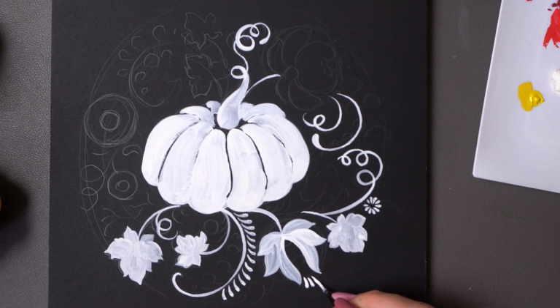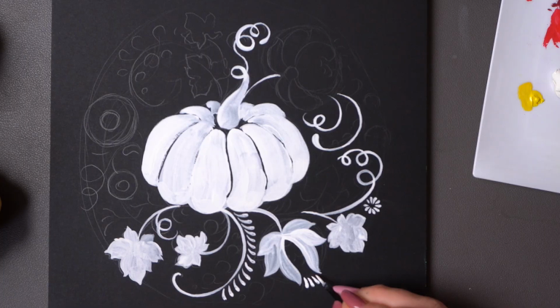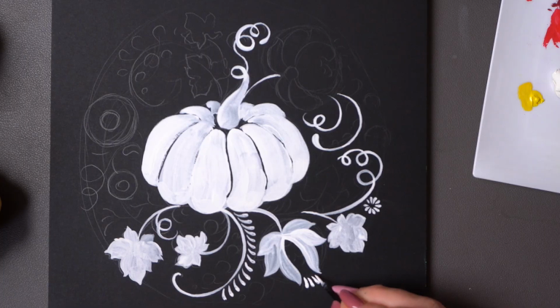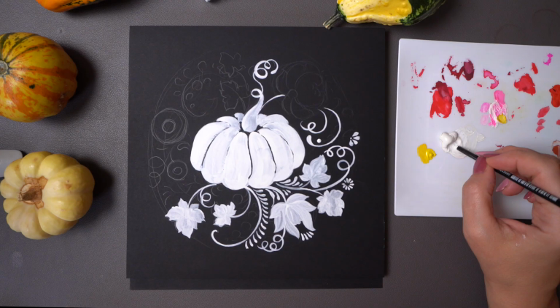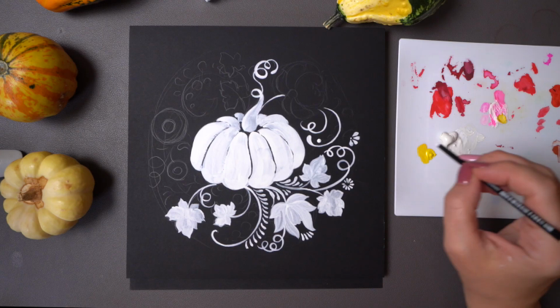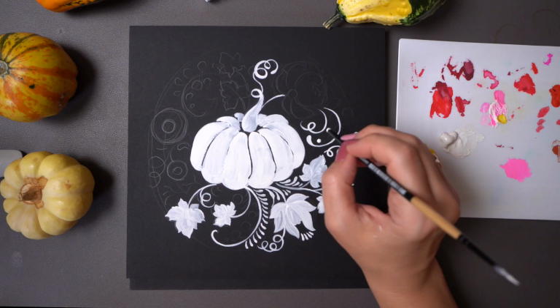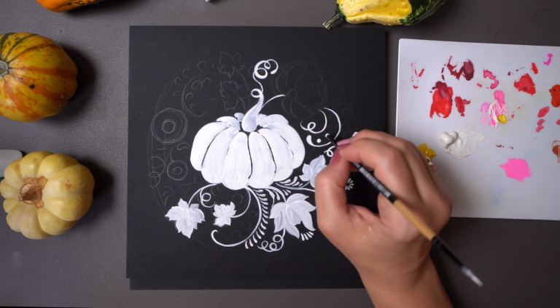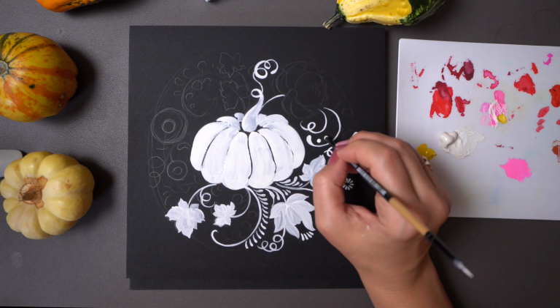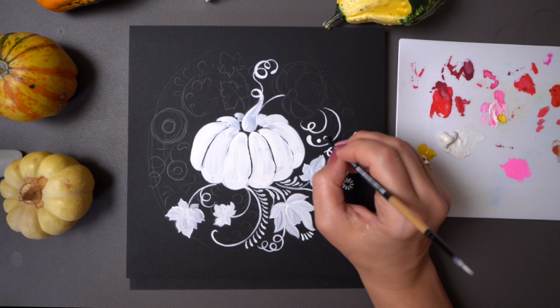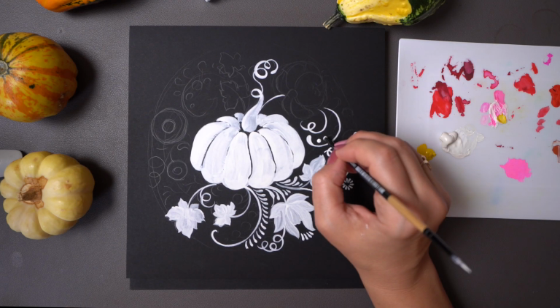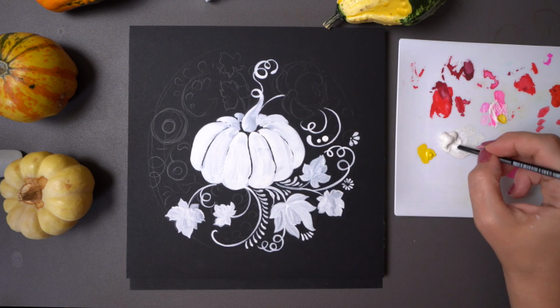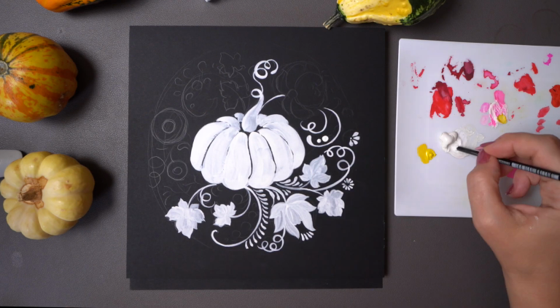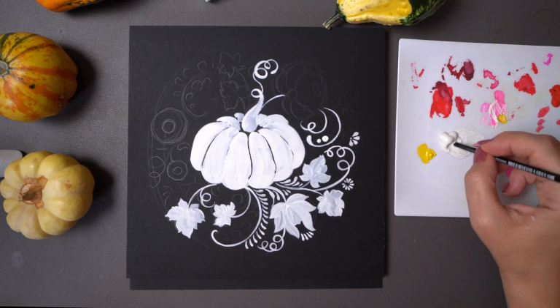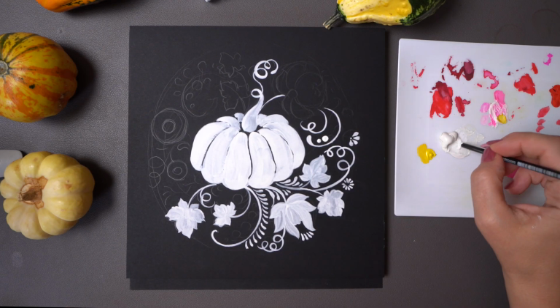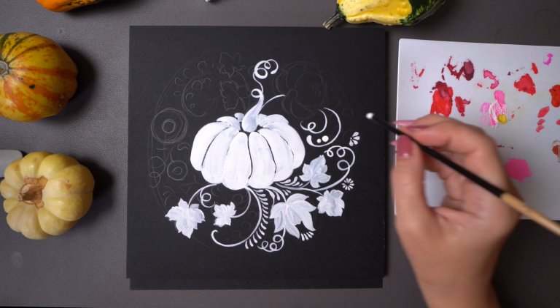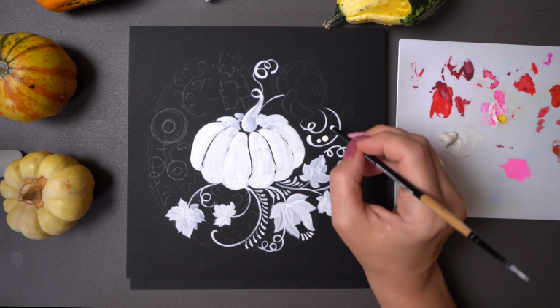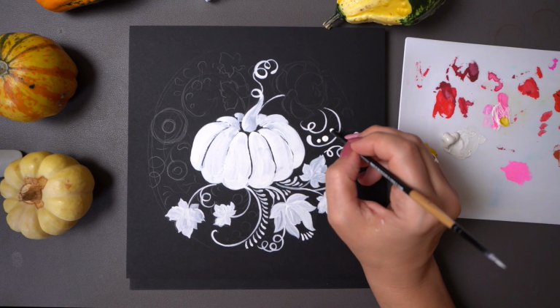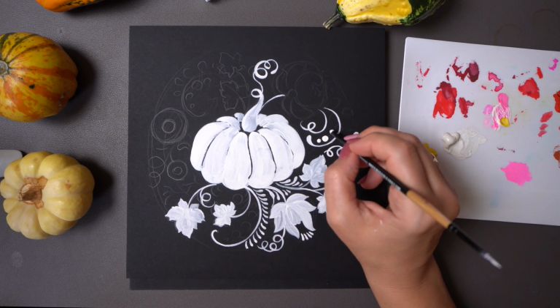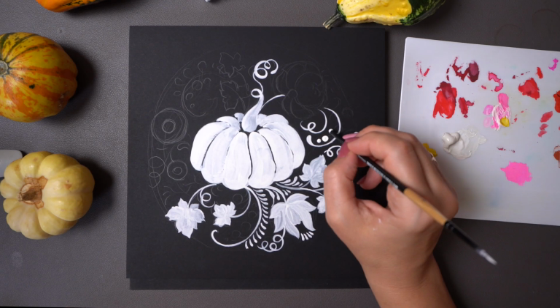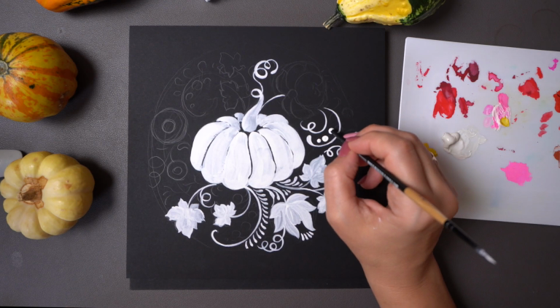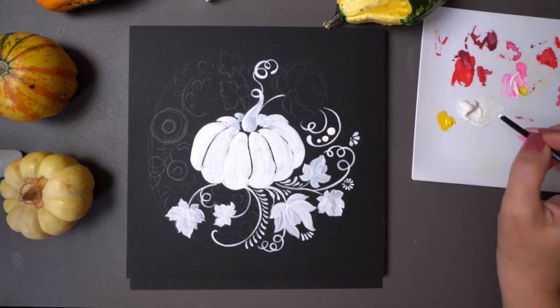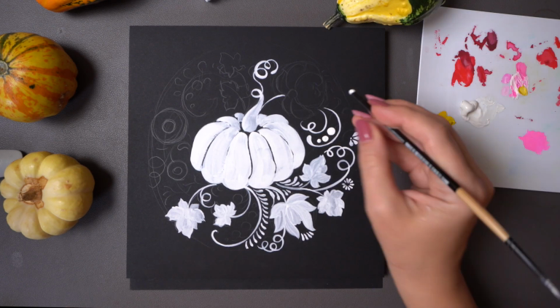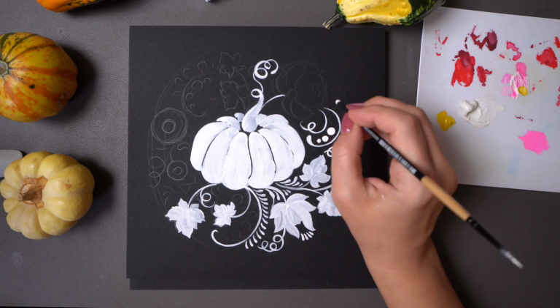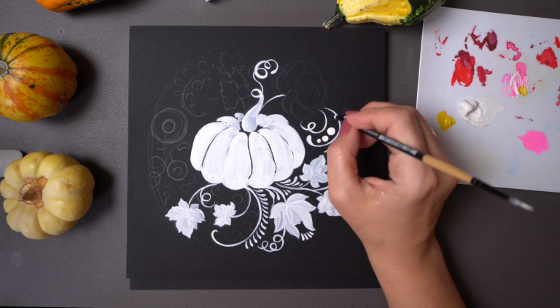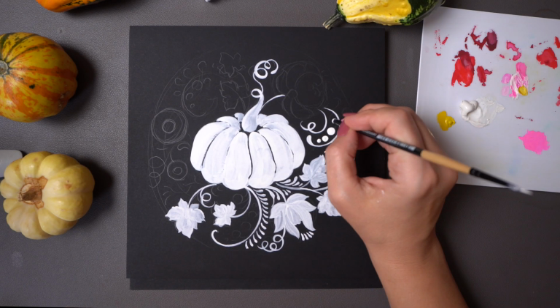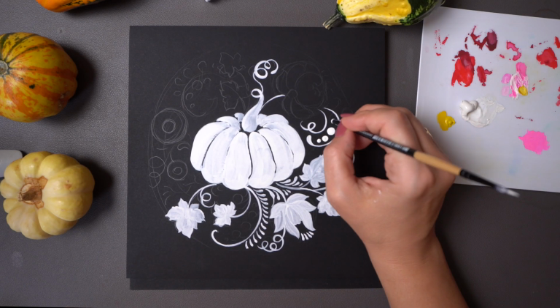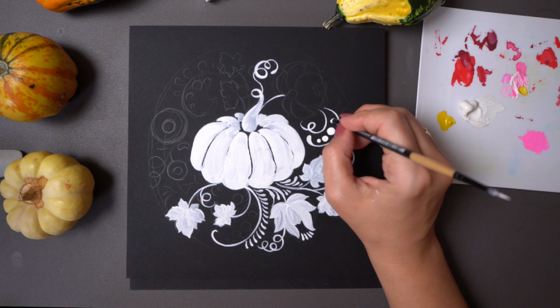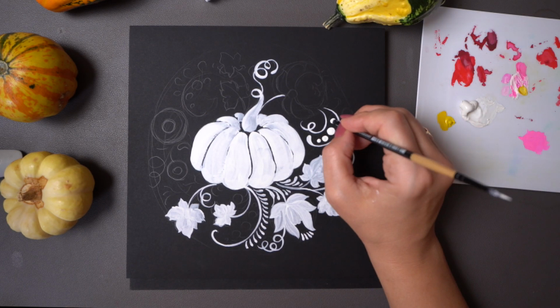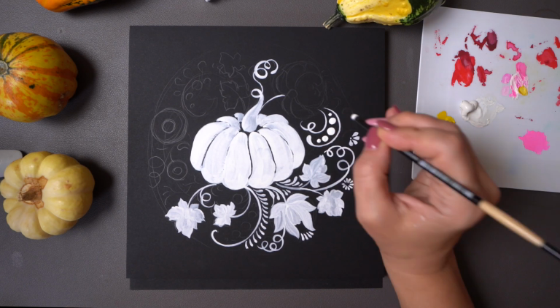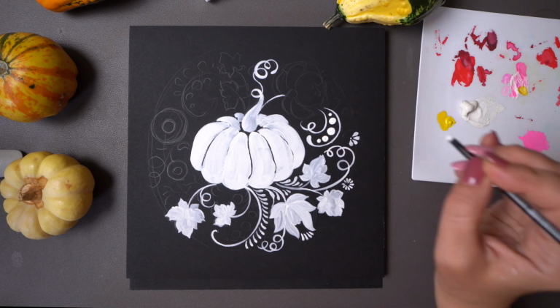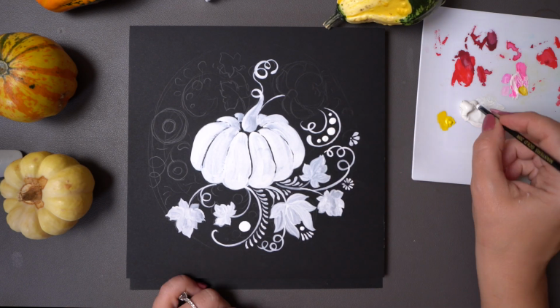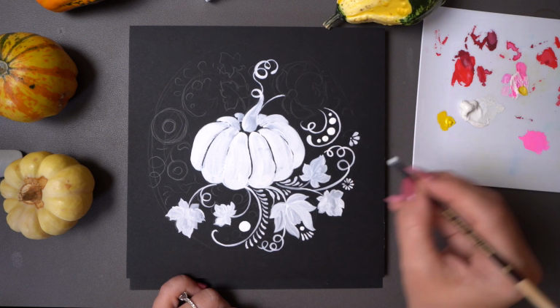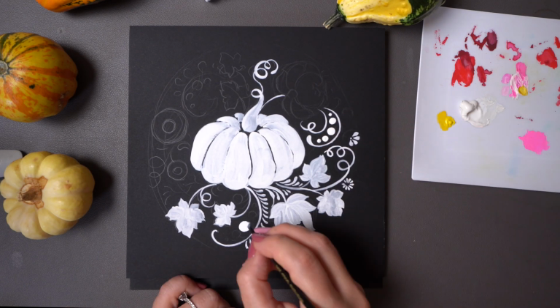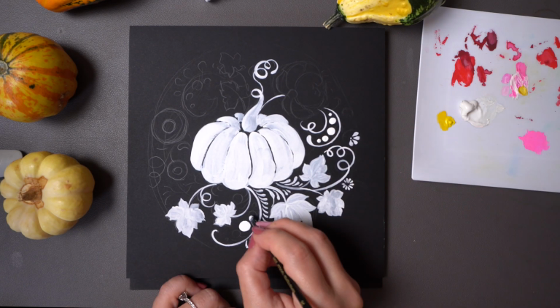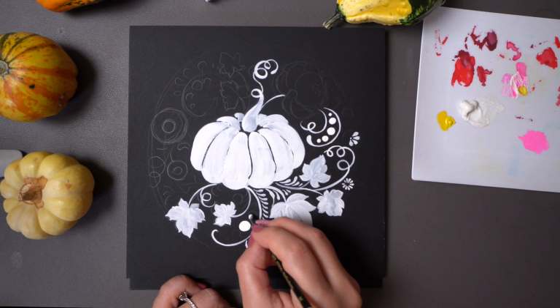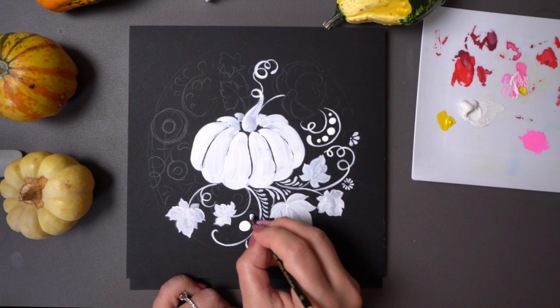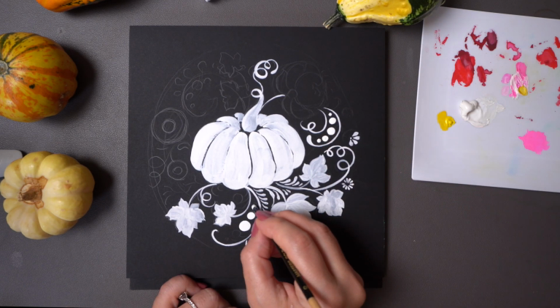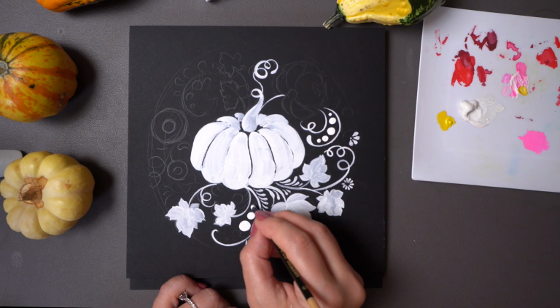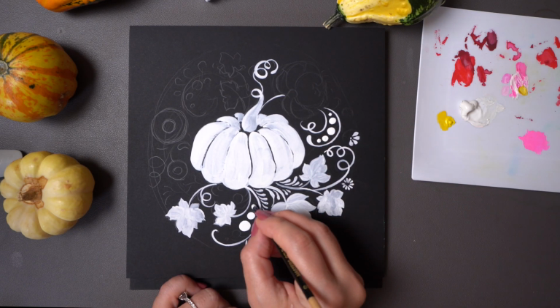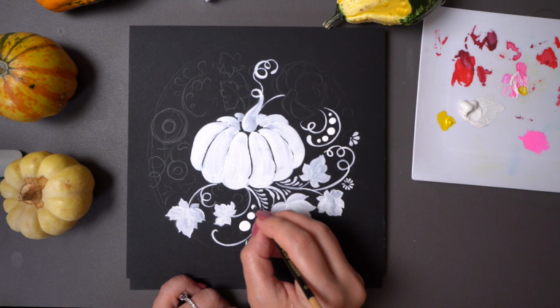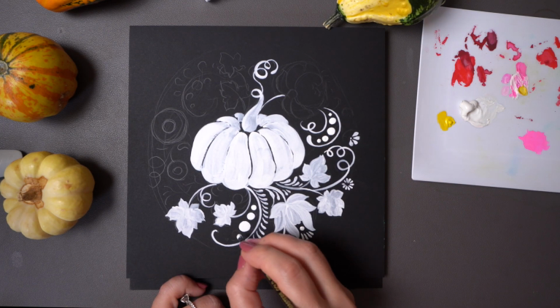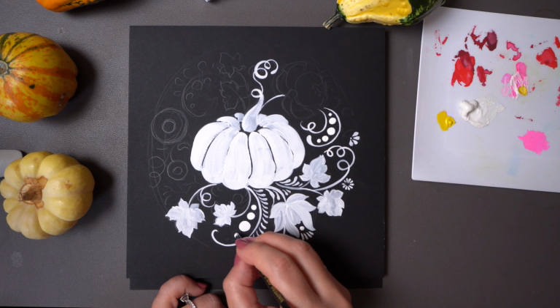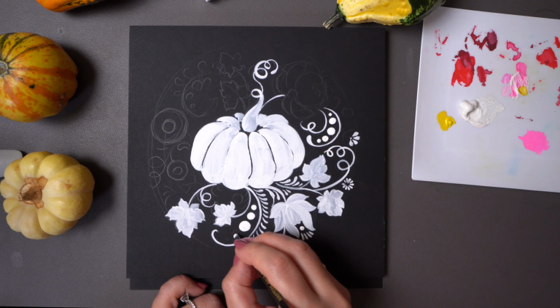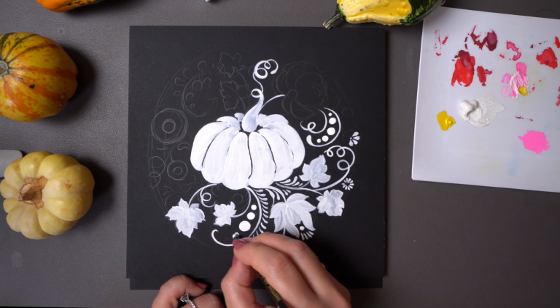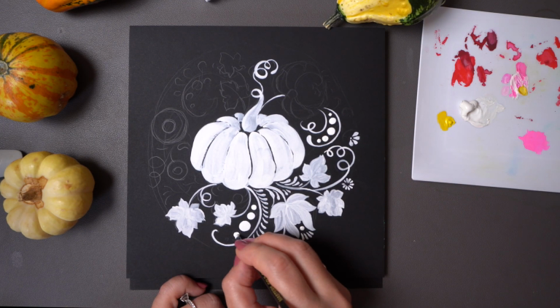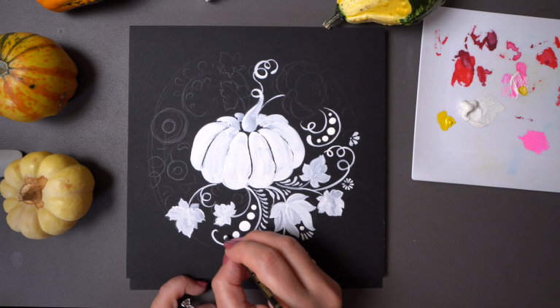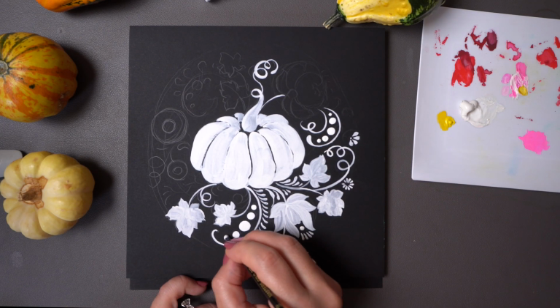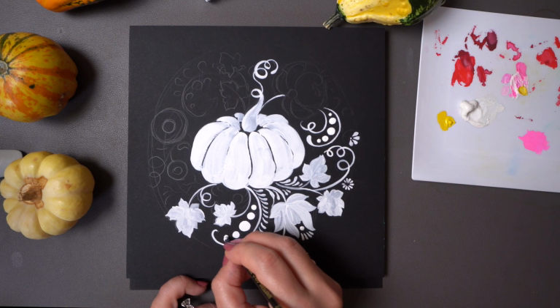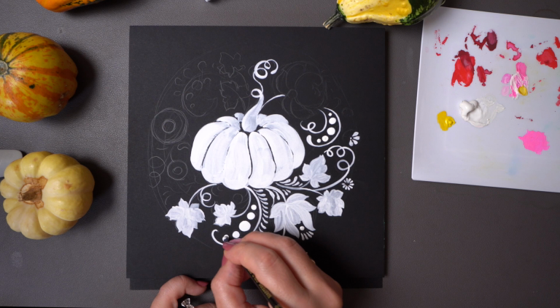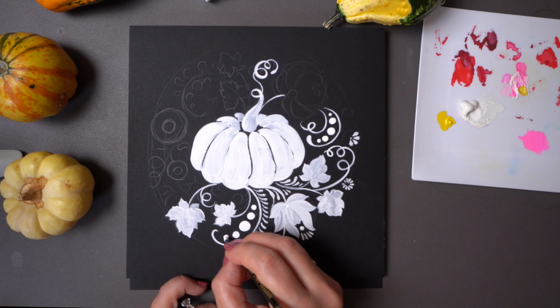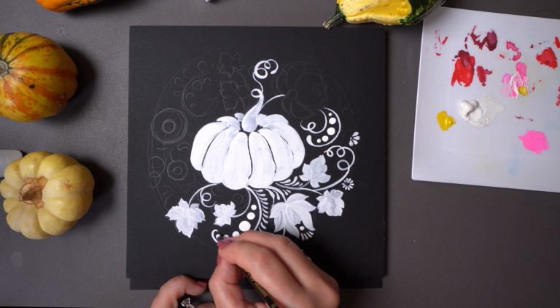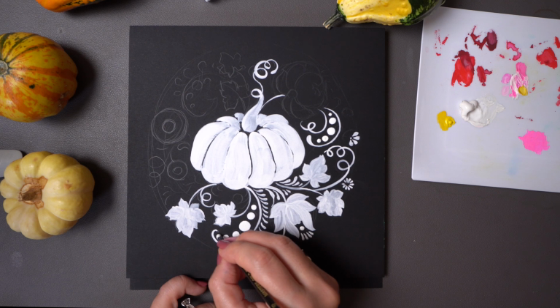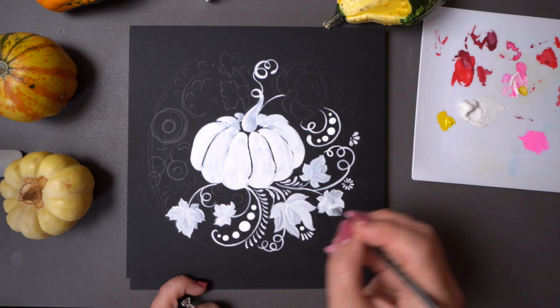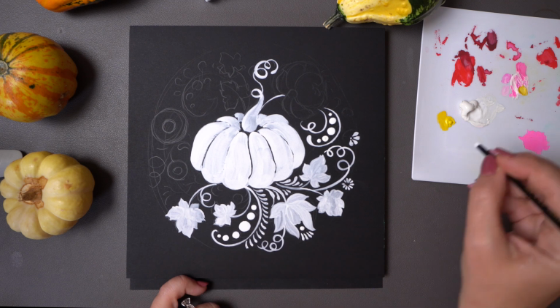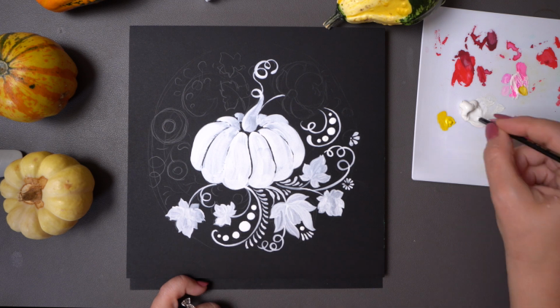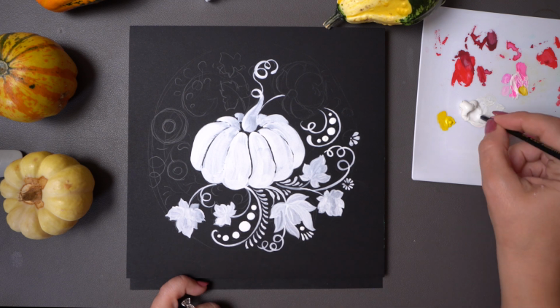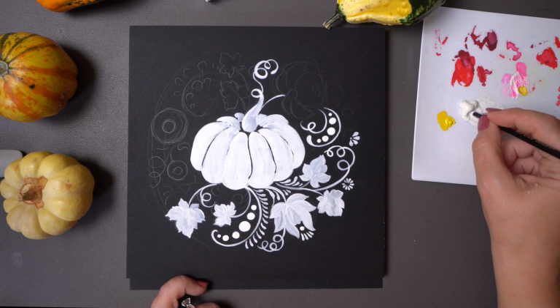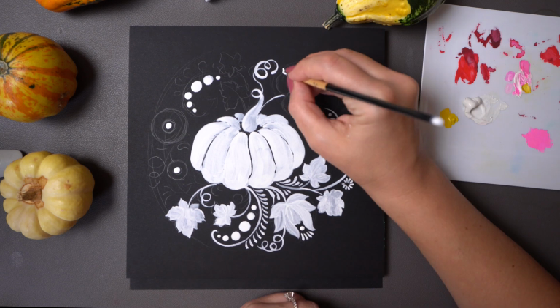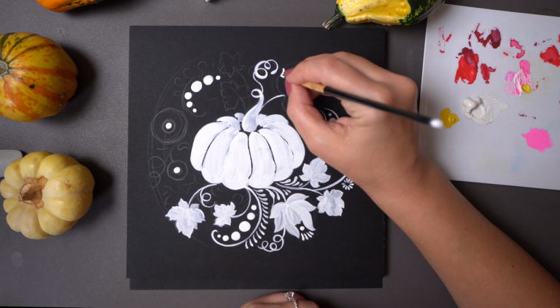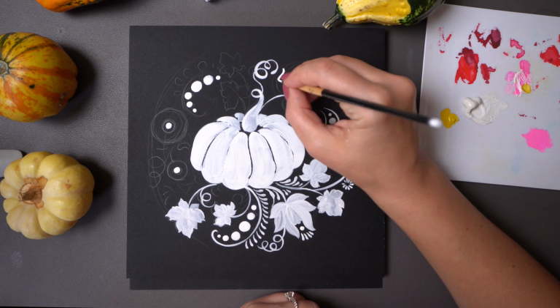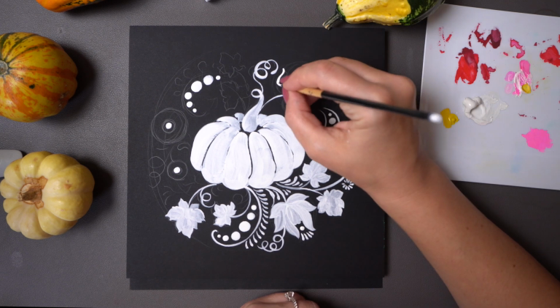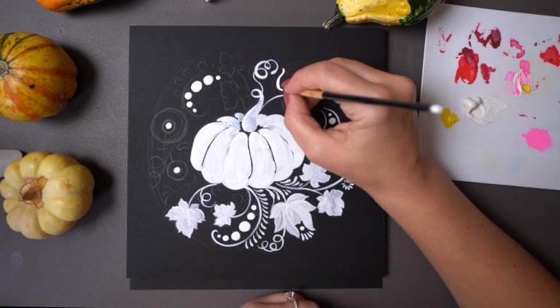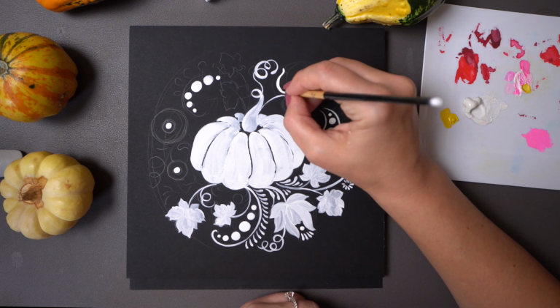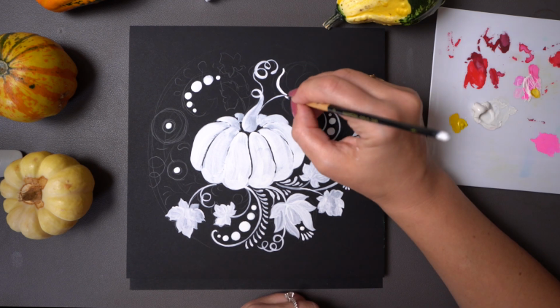For the berries I'm going to use the back of my brush, dip it in white paint, and draw small circles.